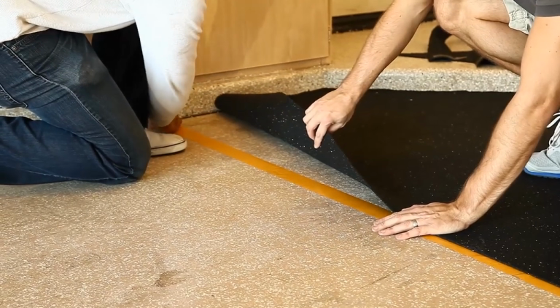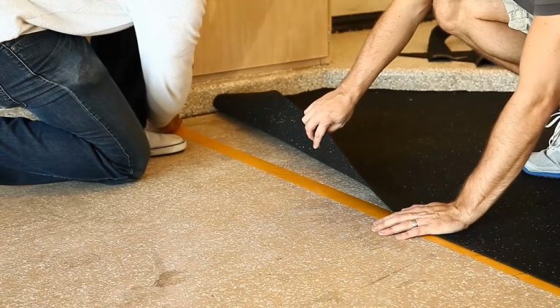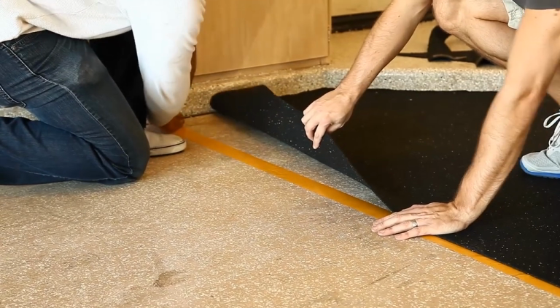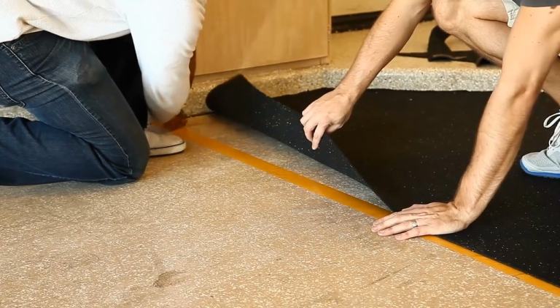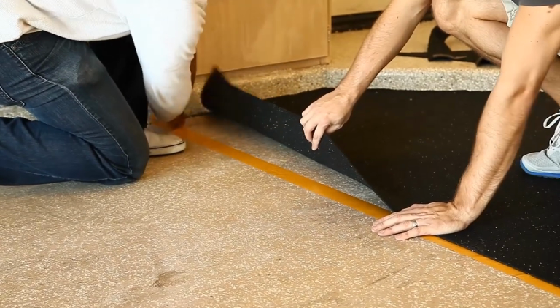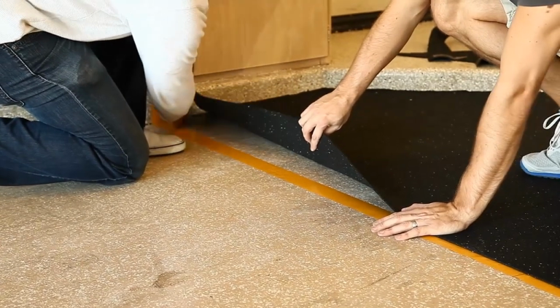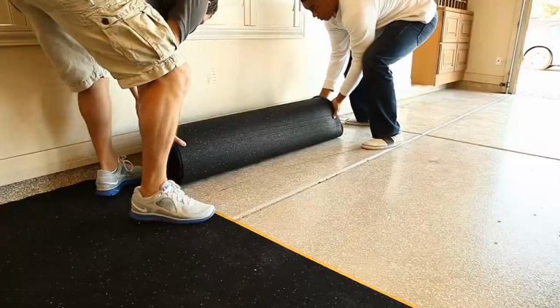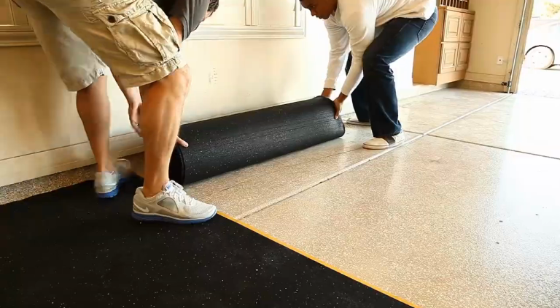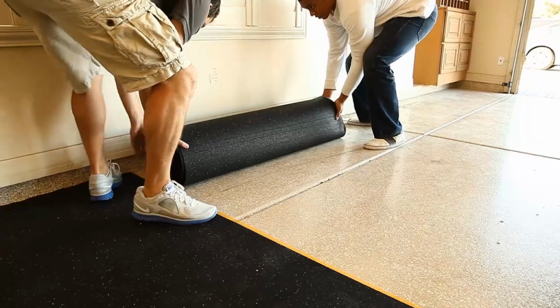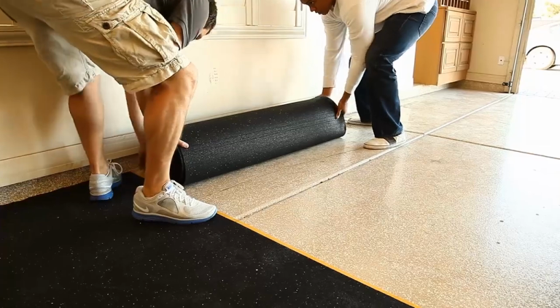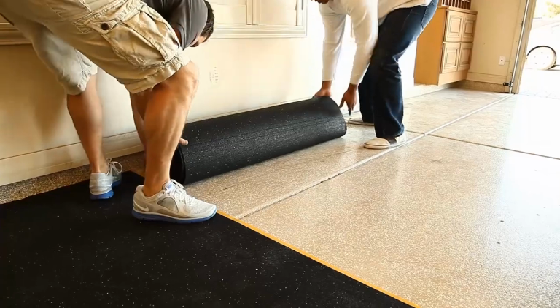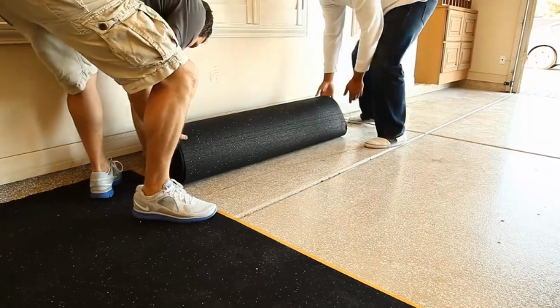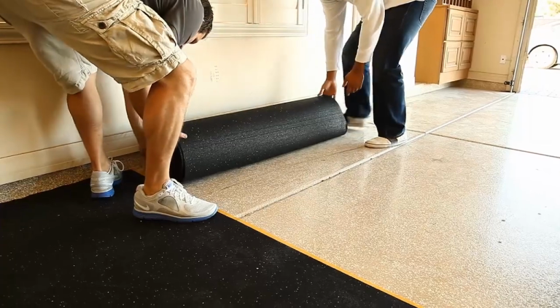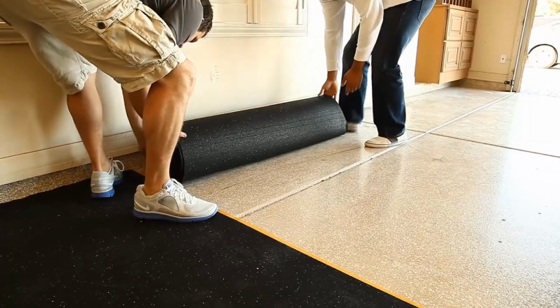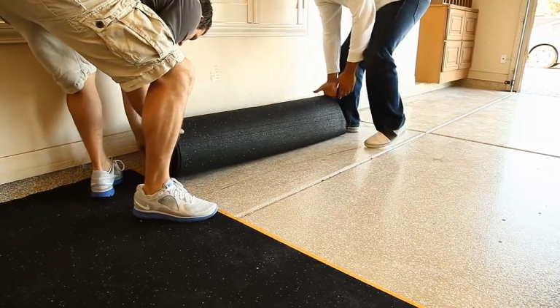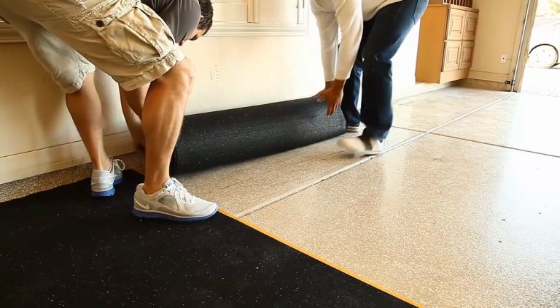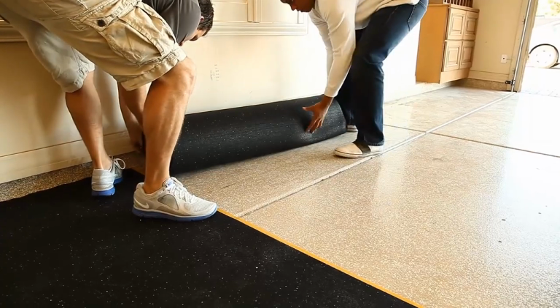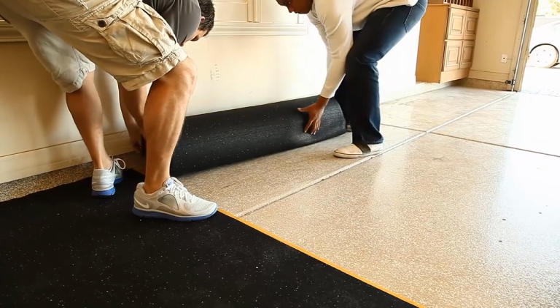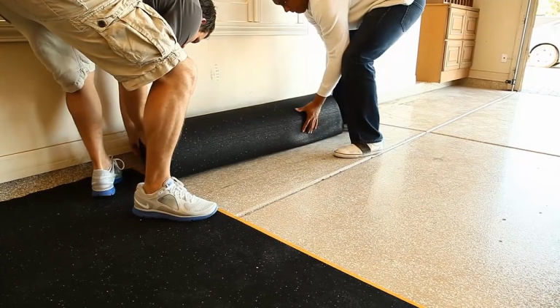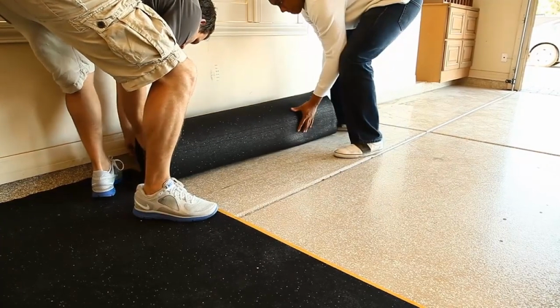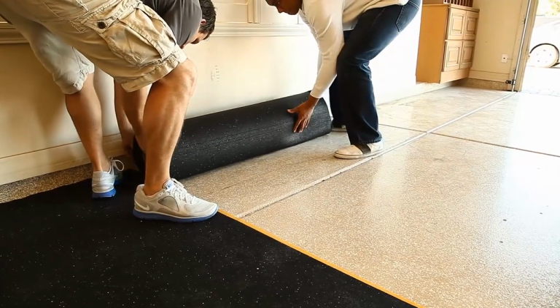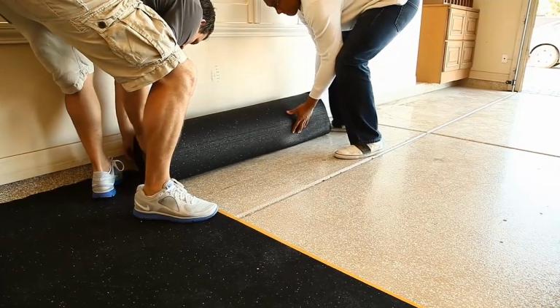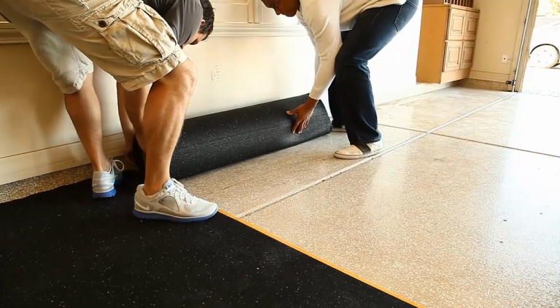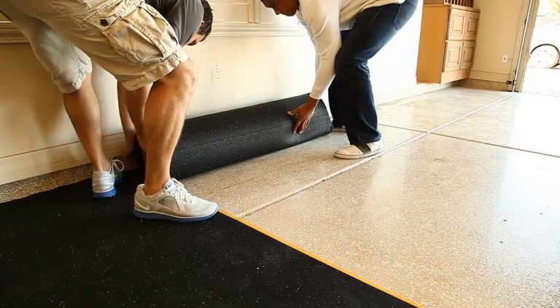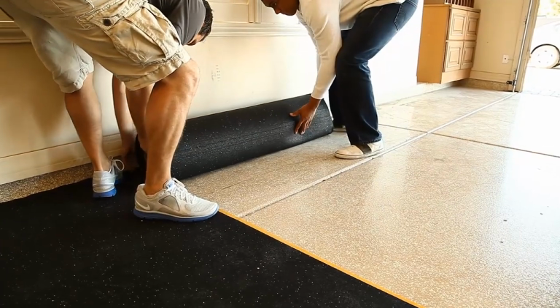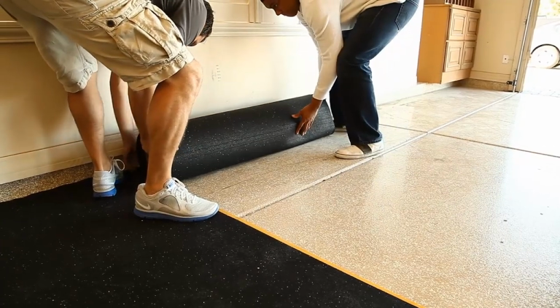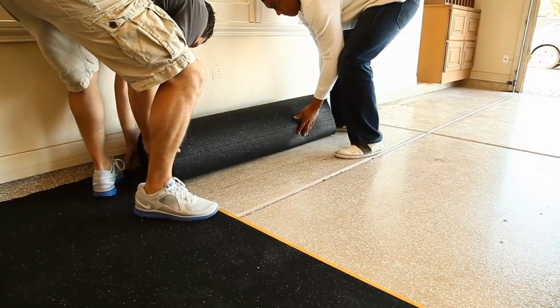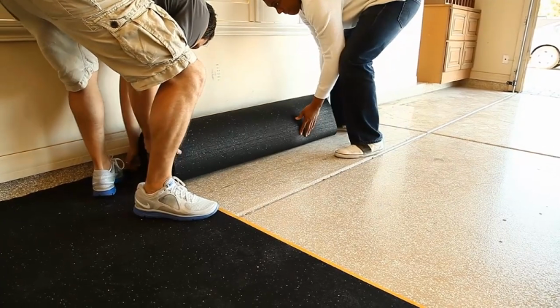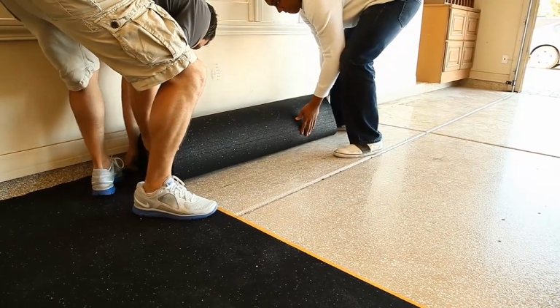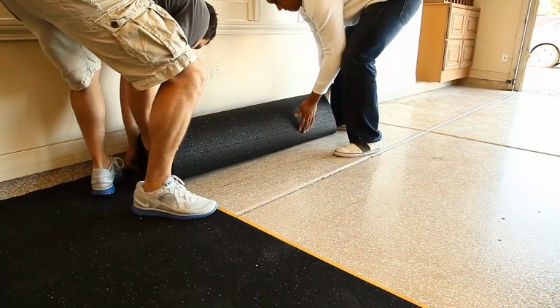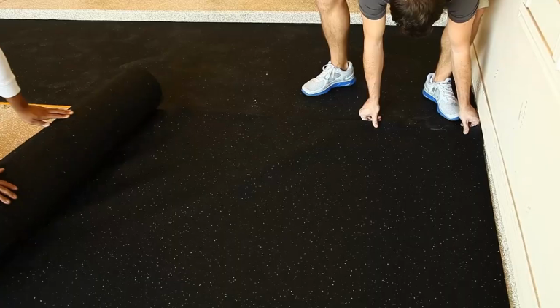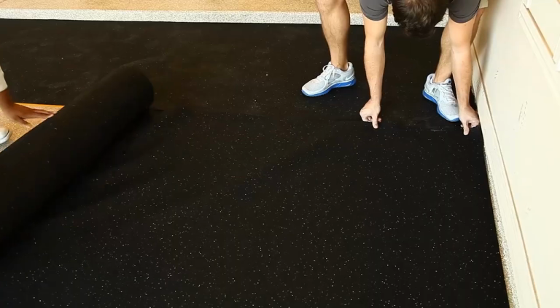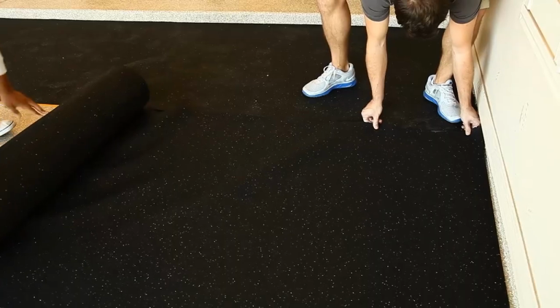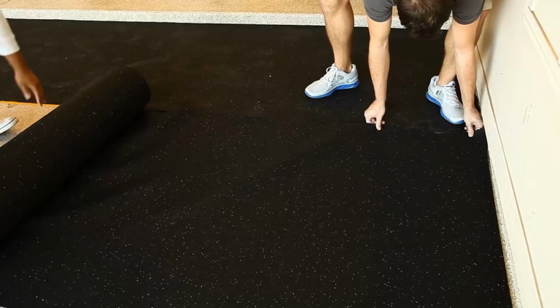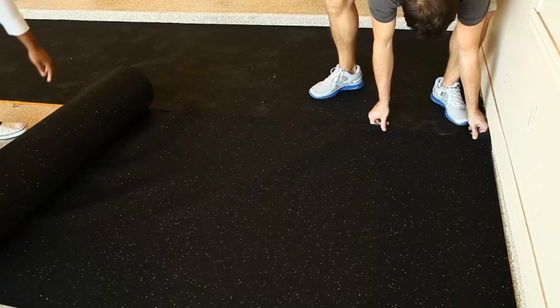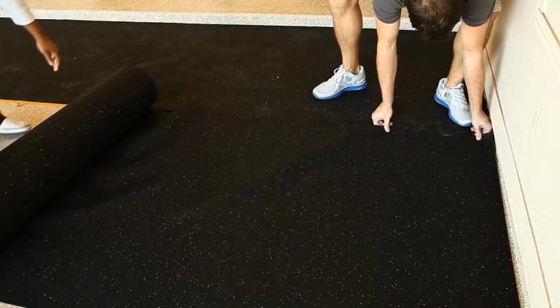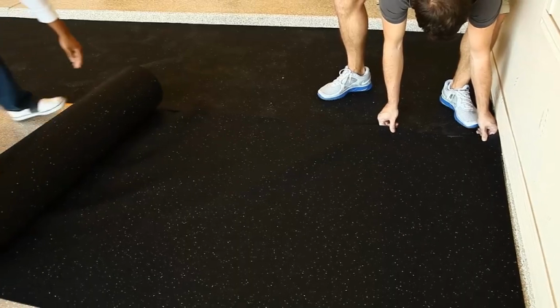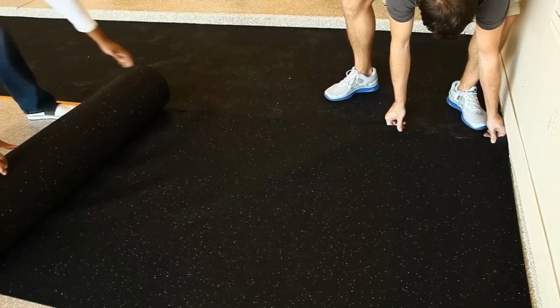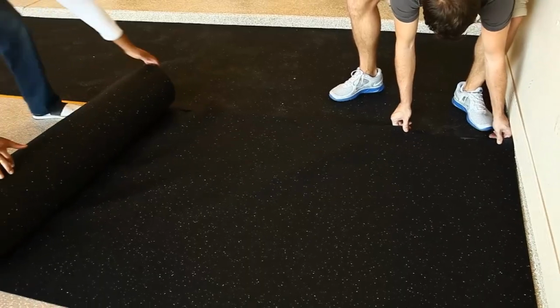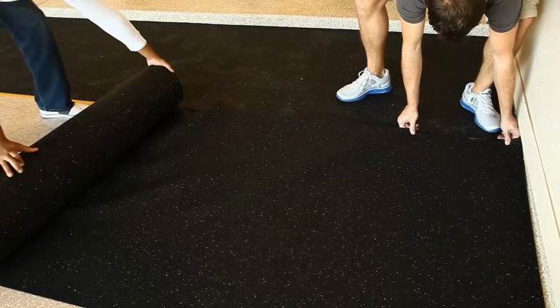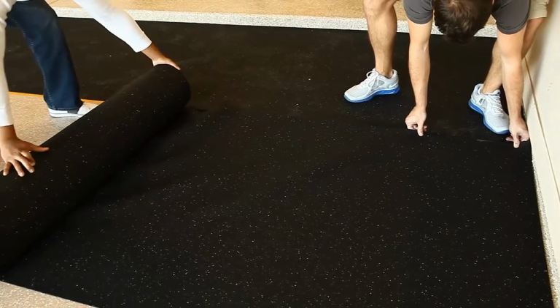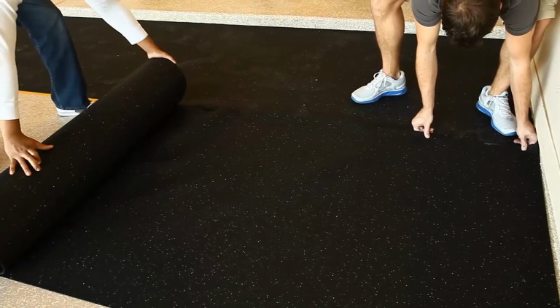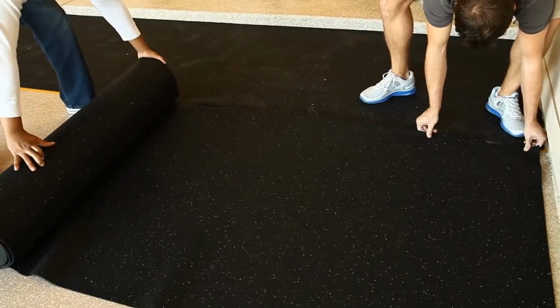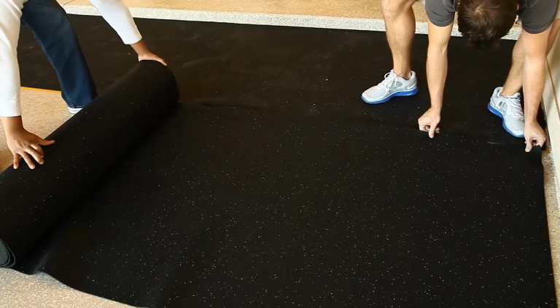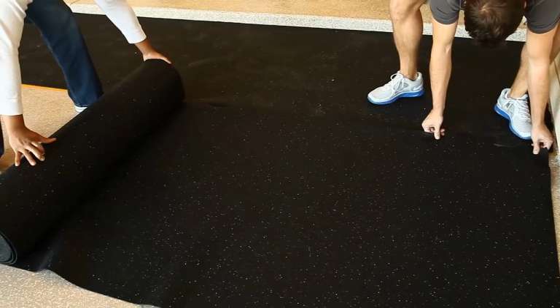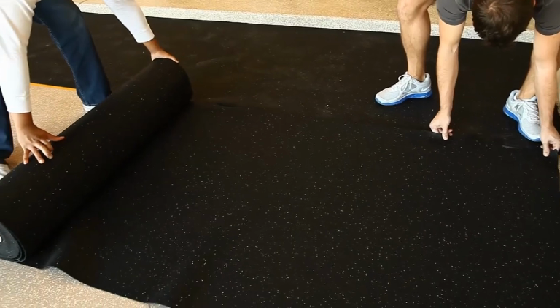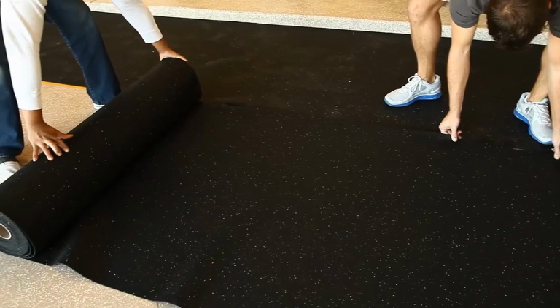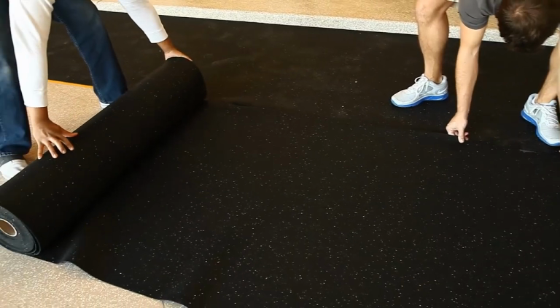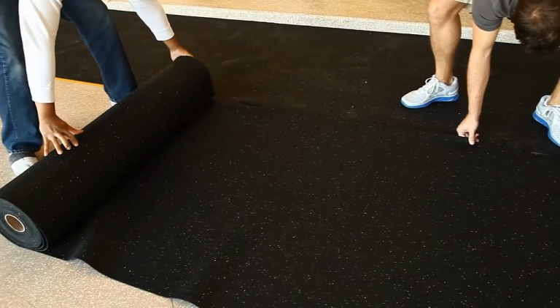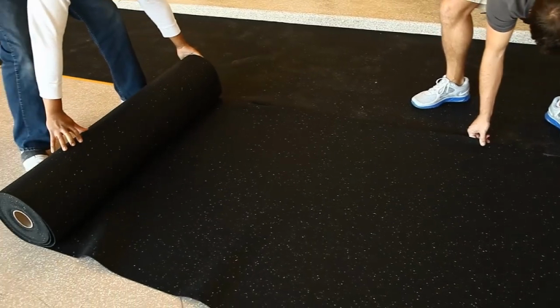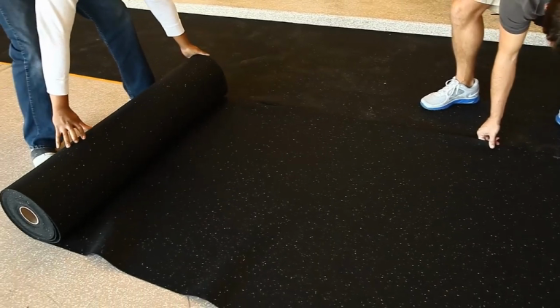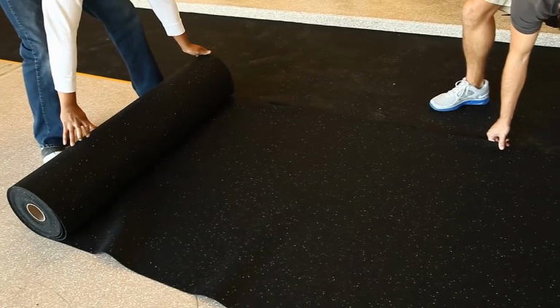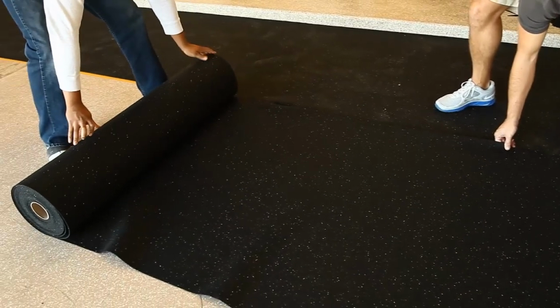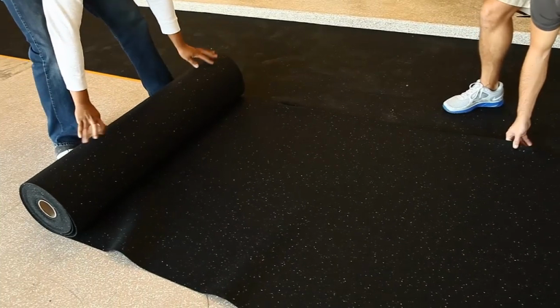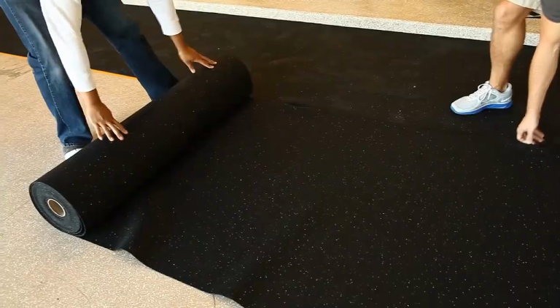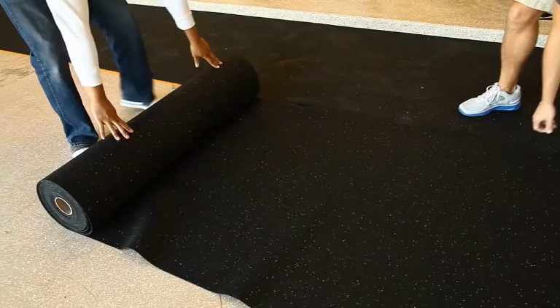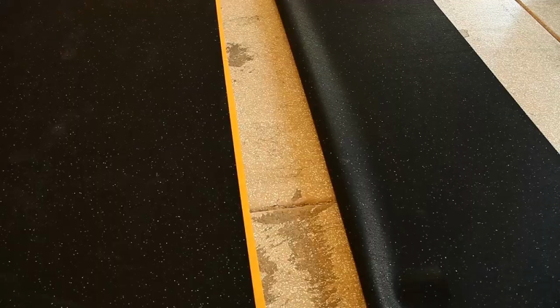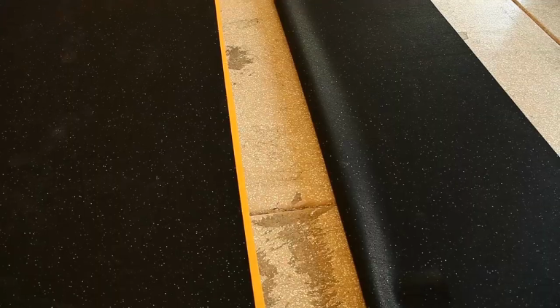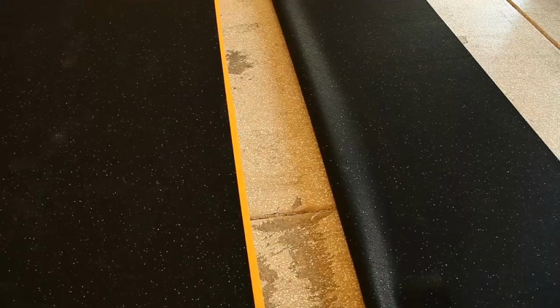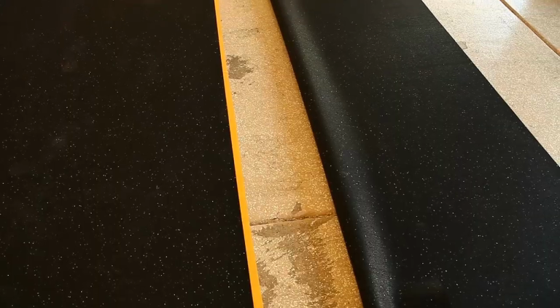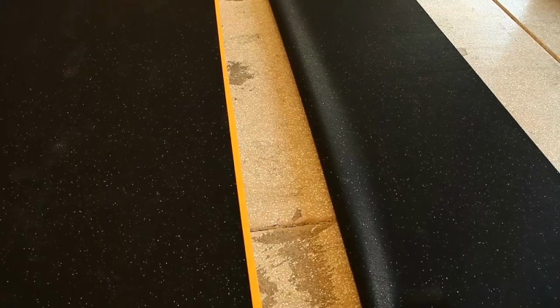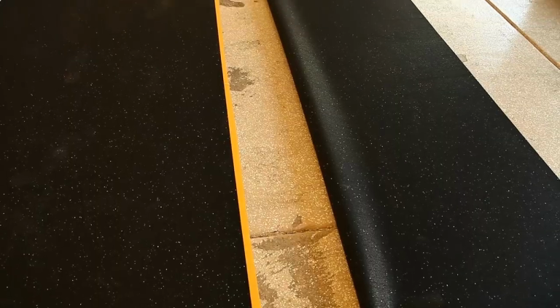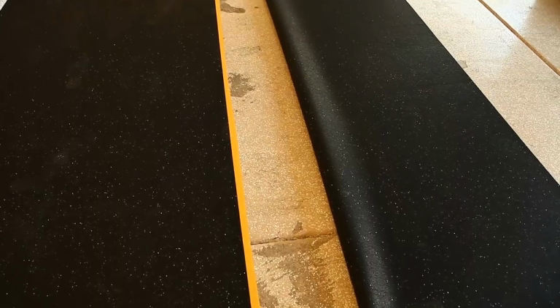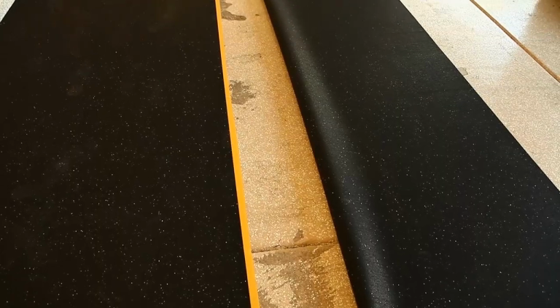You can then bring out the next roll and place them side by side, rolling it all the way out, folding it in half, and then aligning the edges.